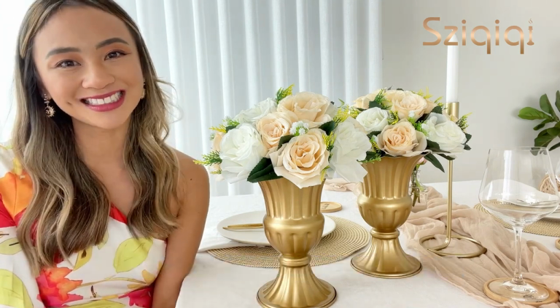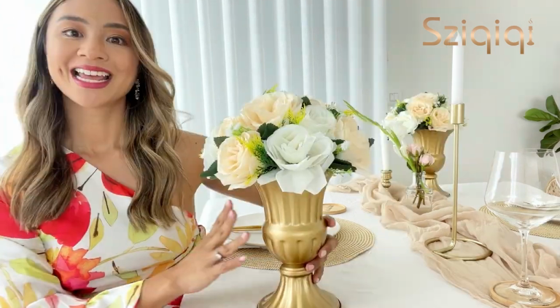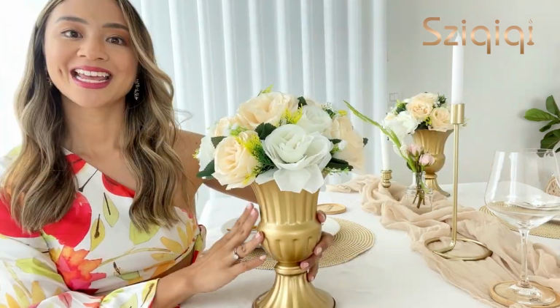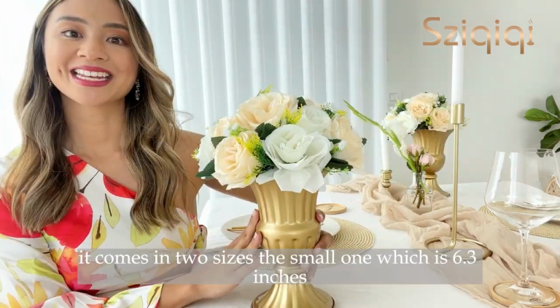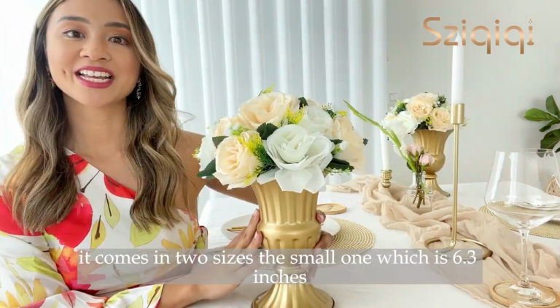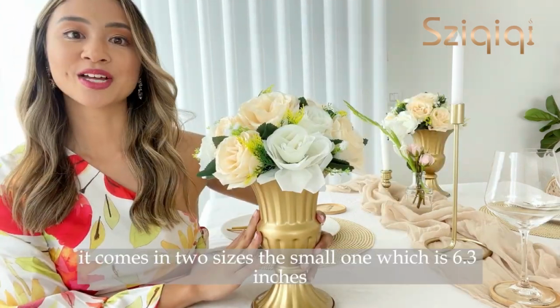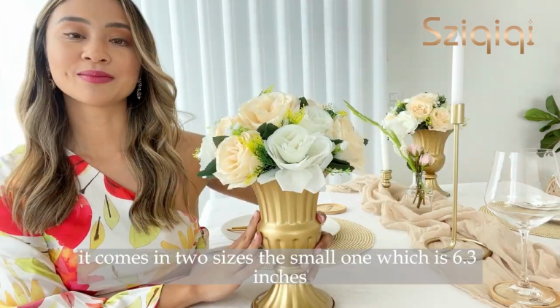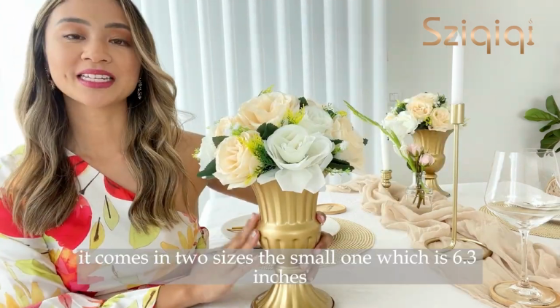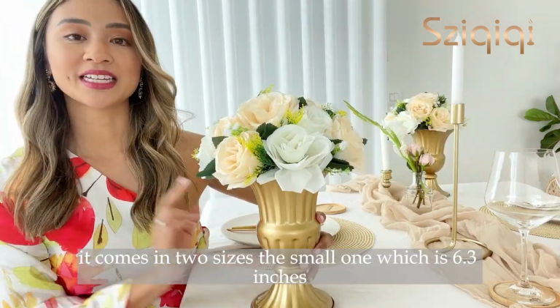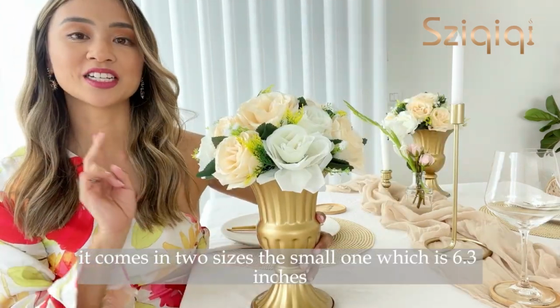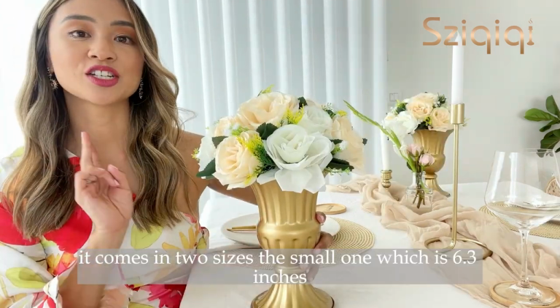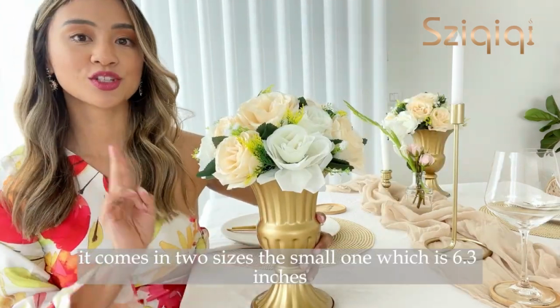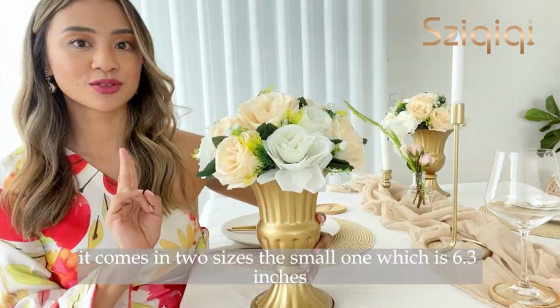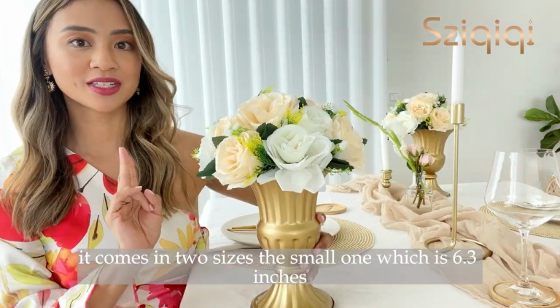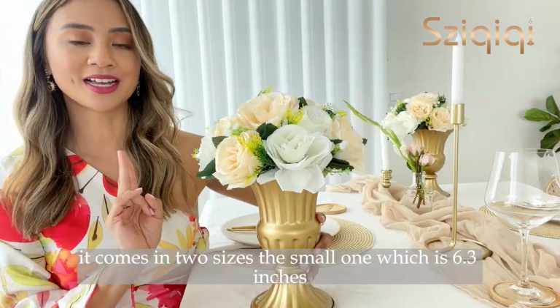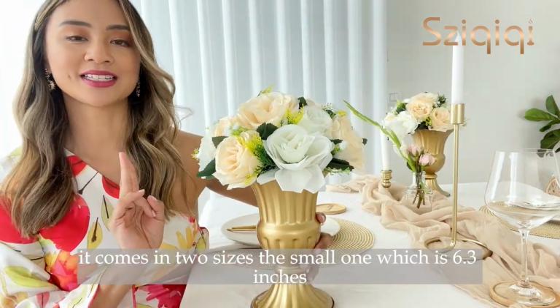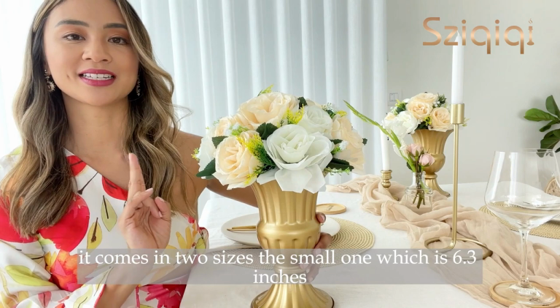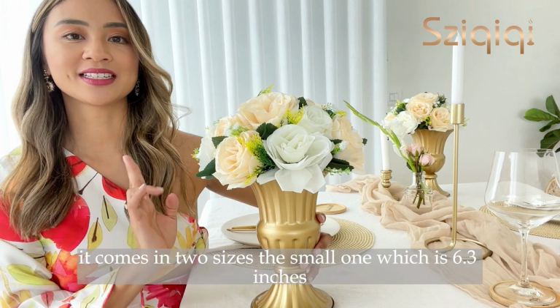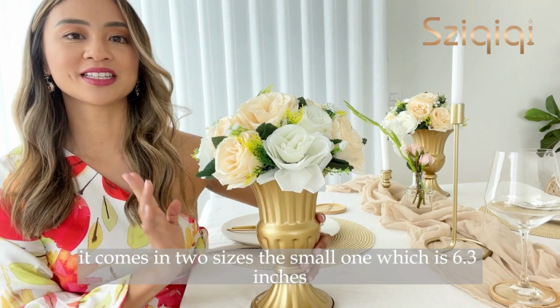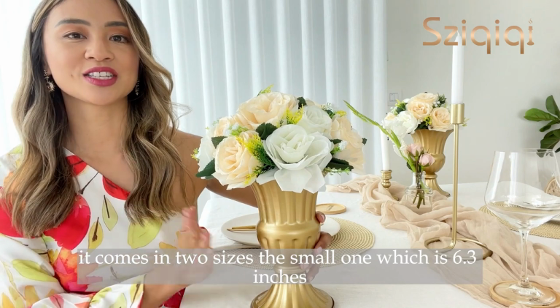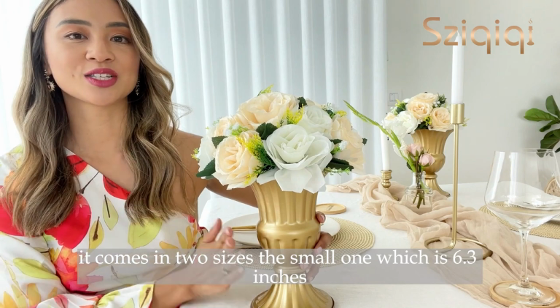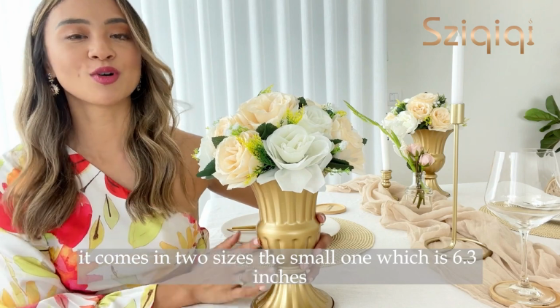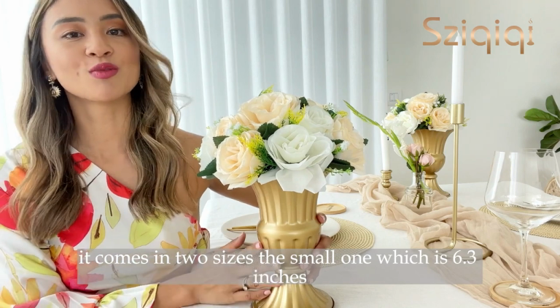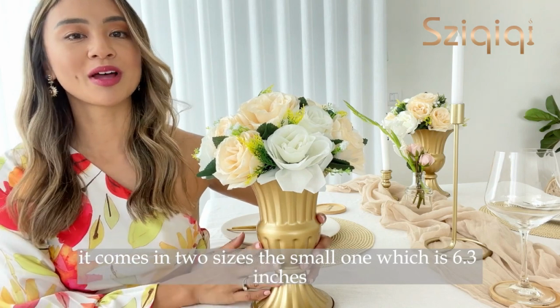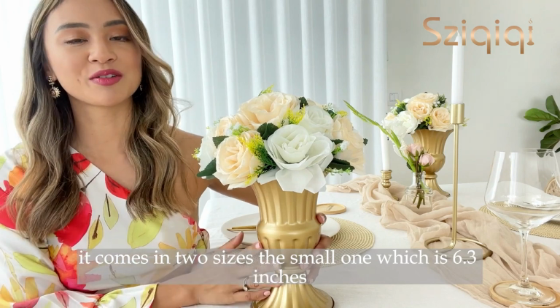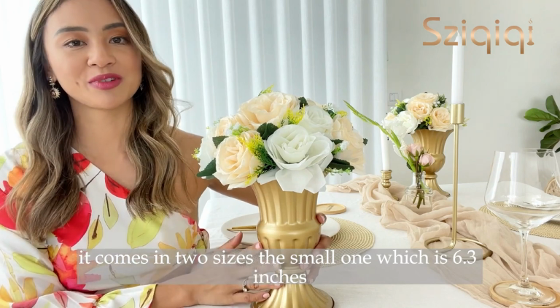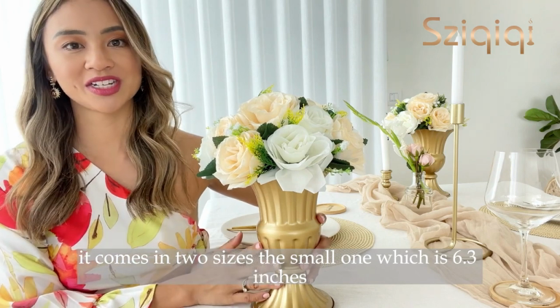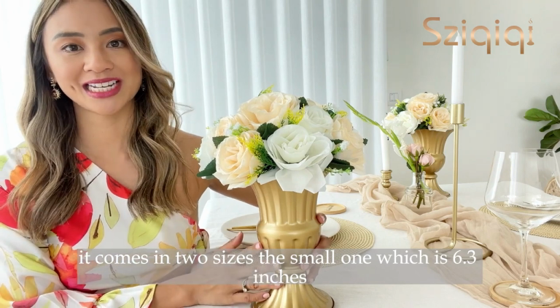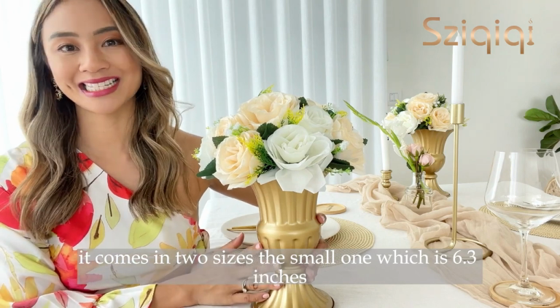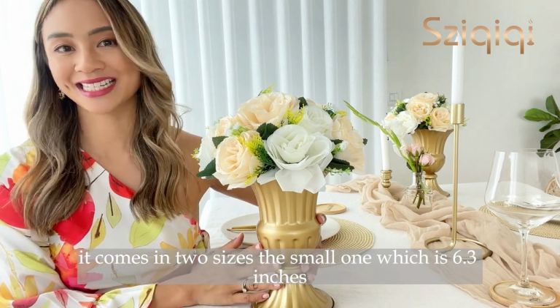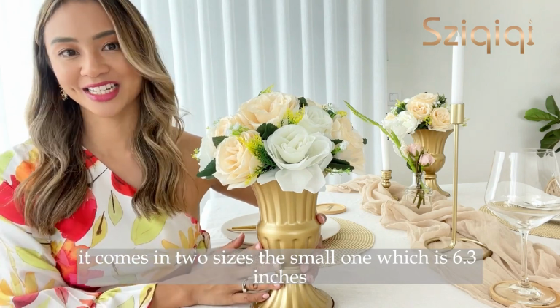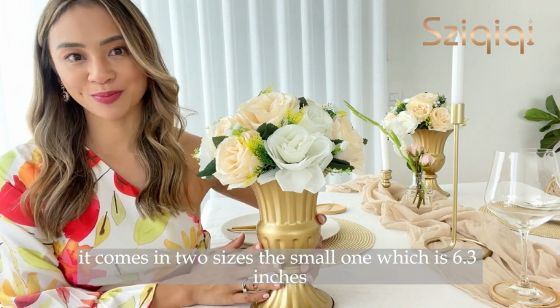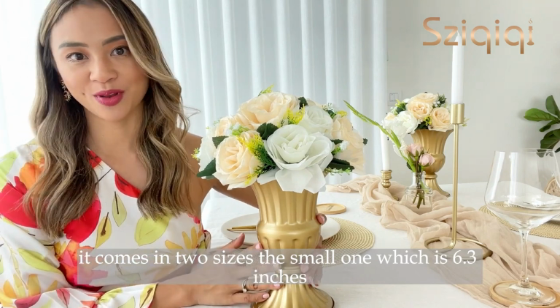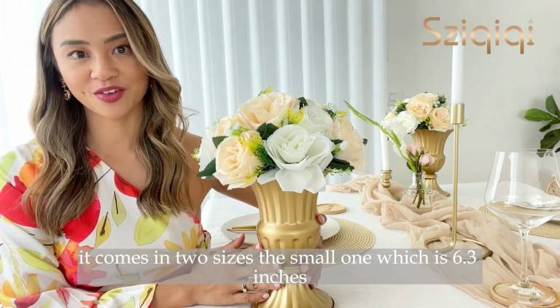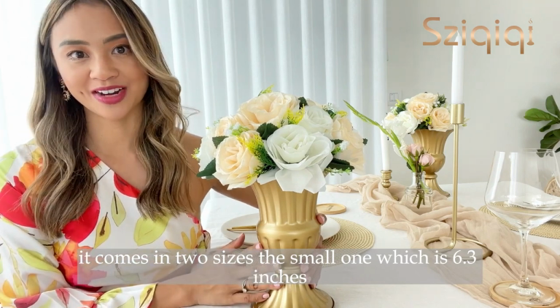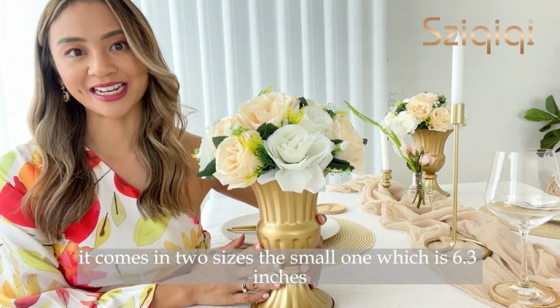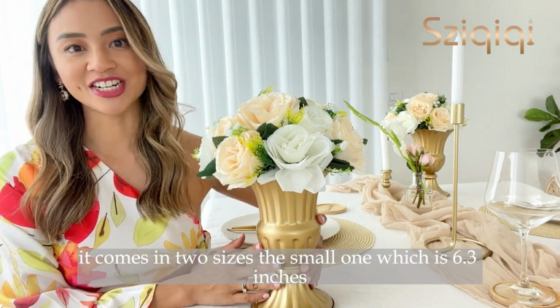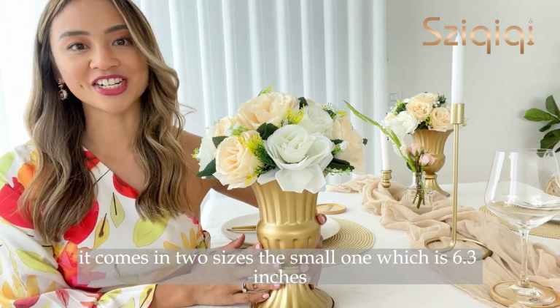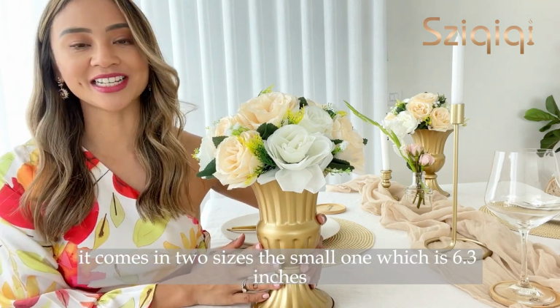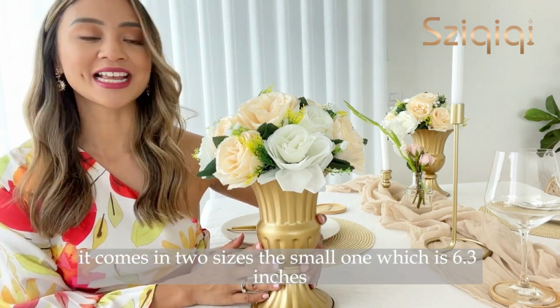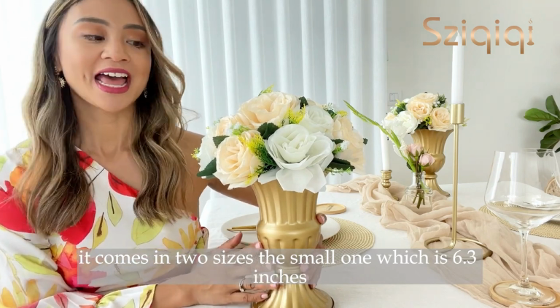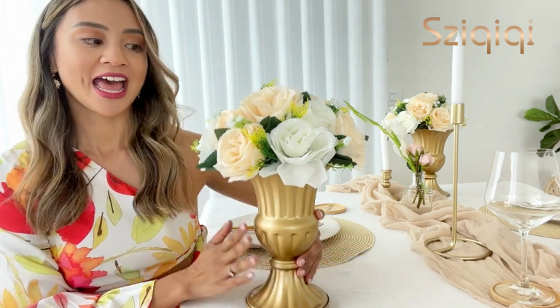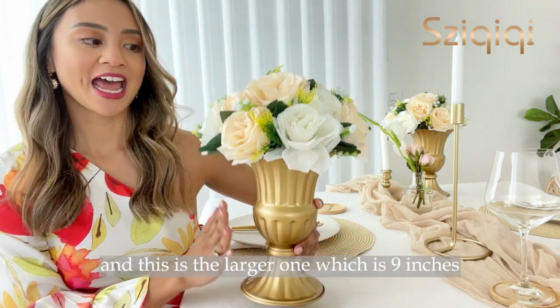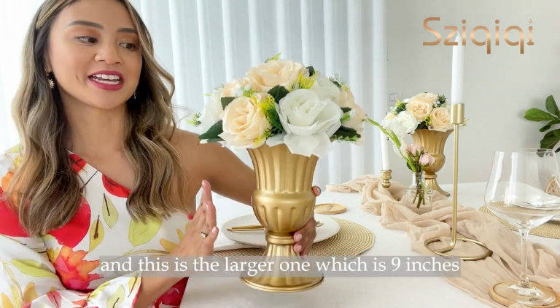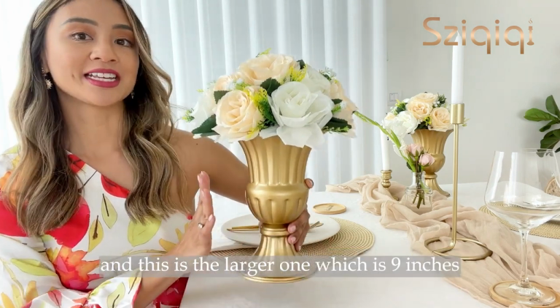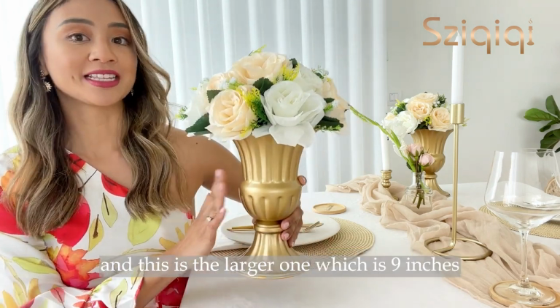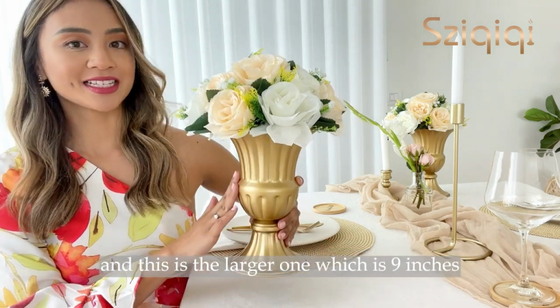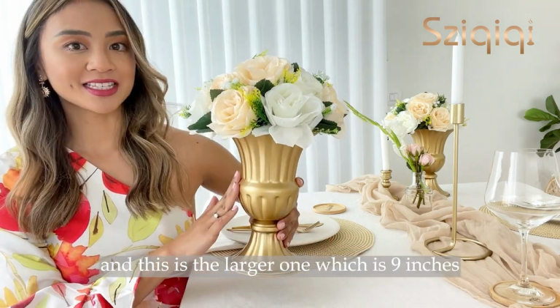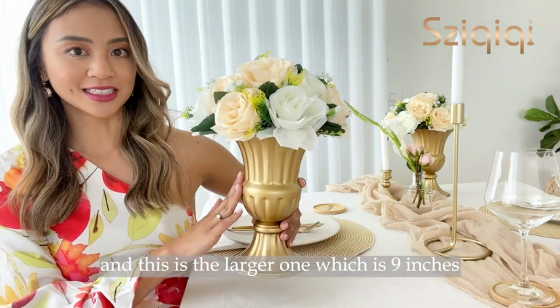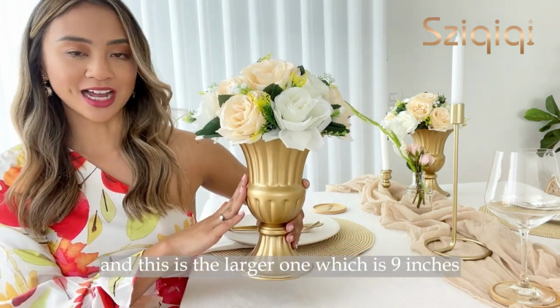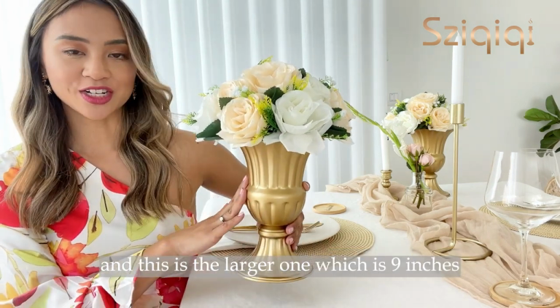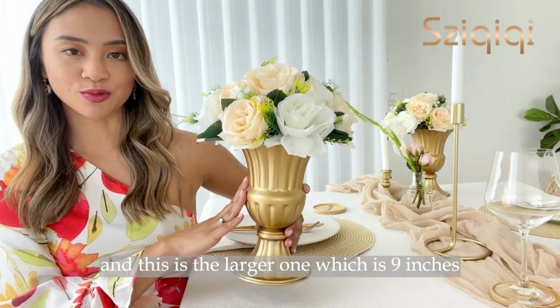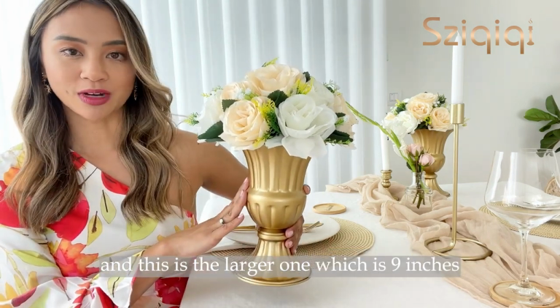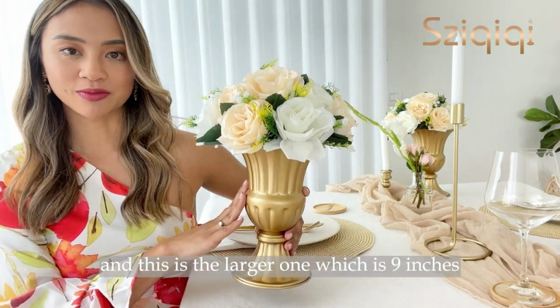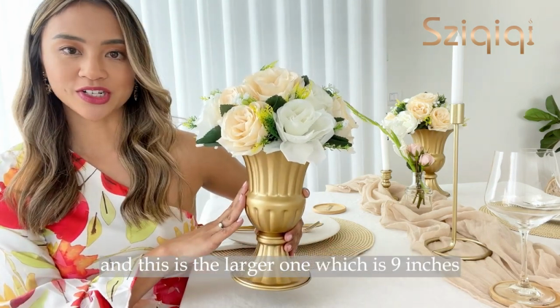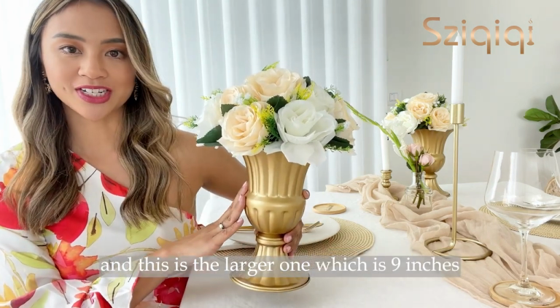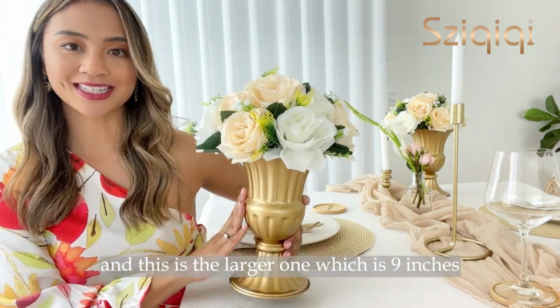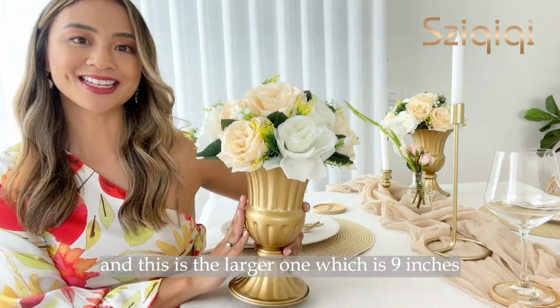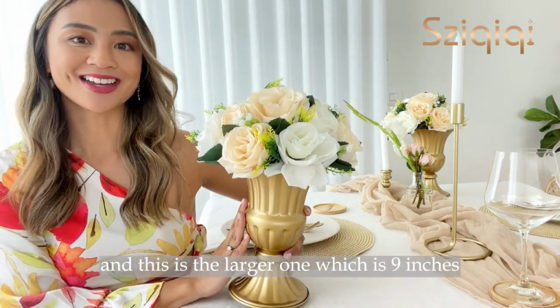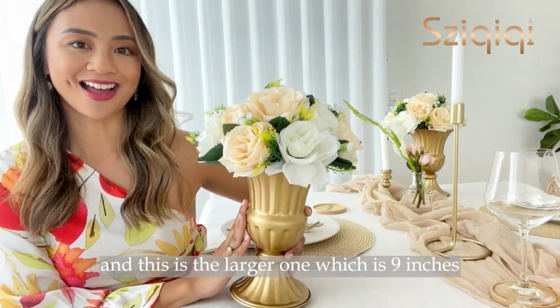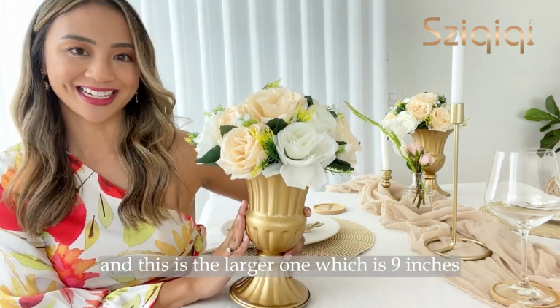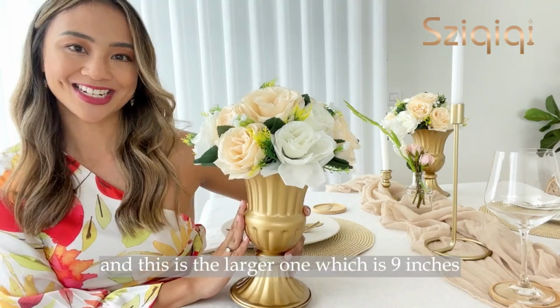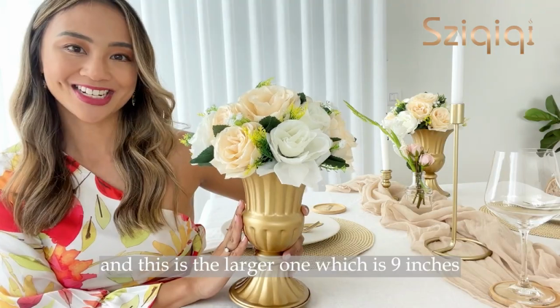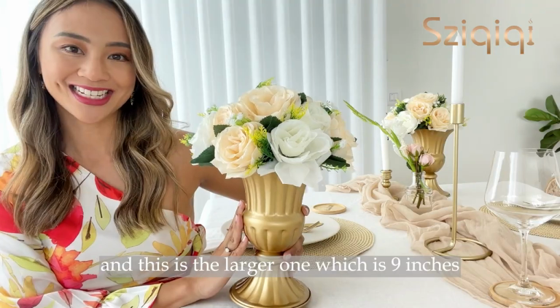It comes in two sizes: the small one which is 6.3 inches, and this larger one which is 9 inches.